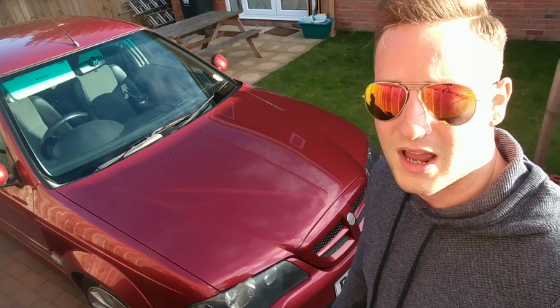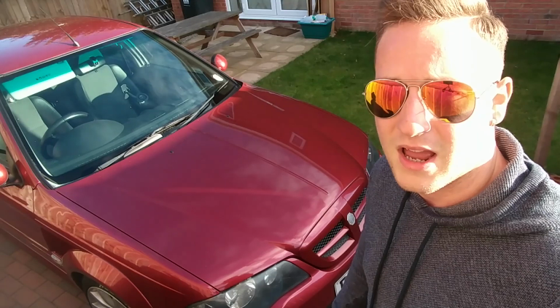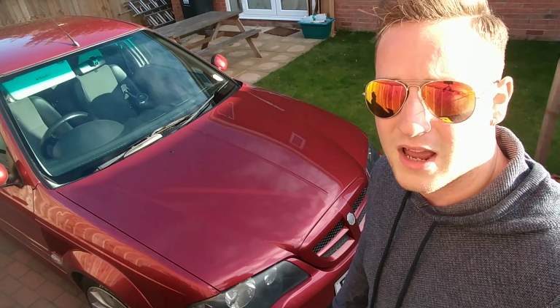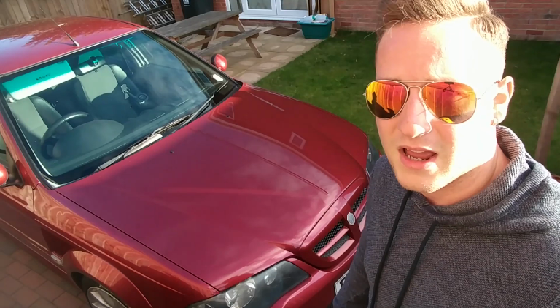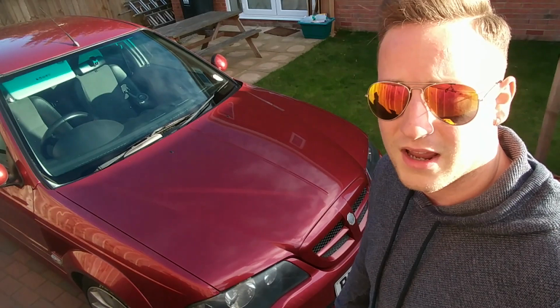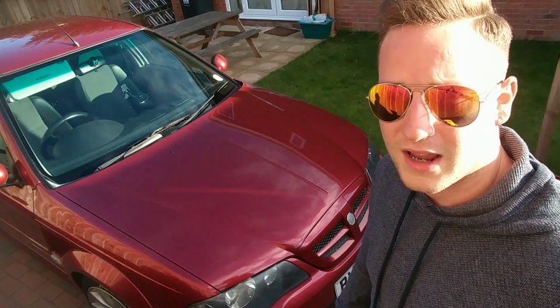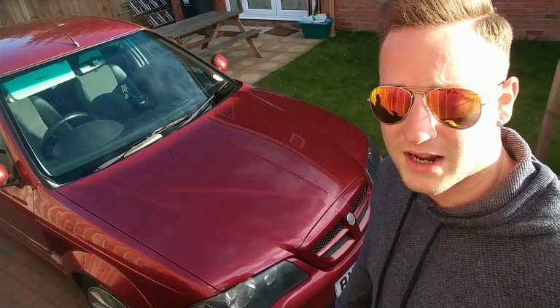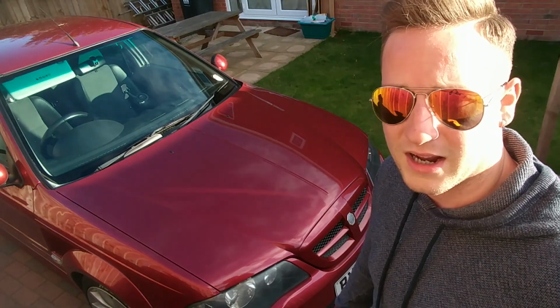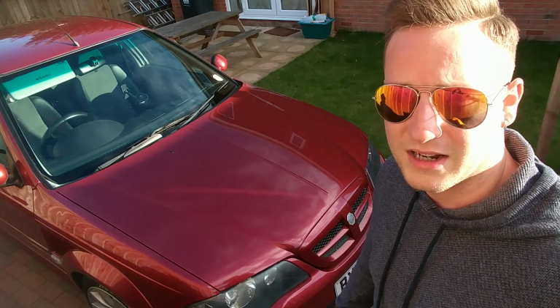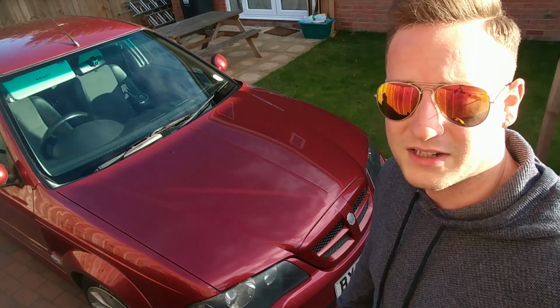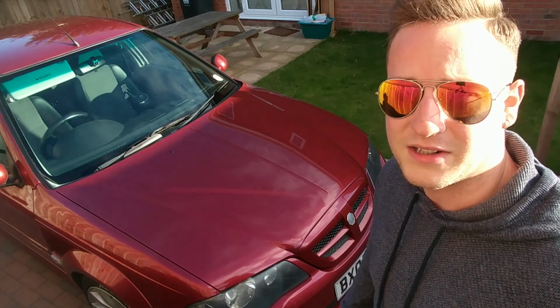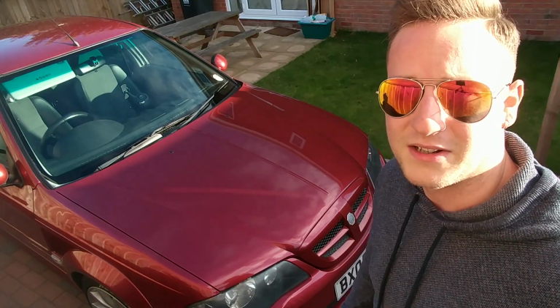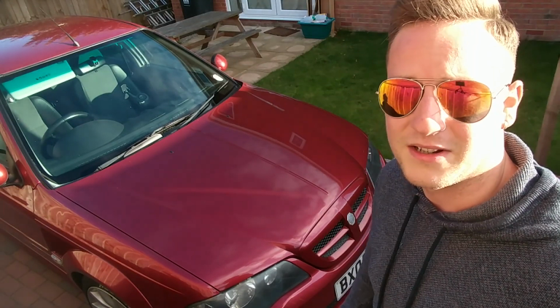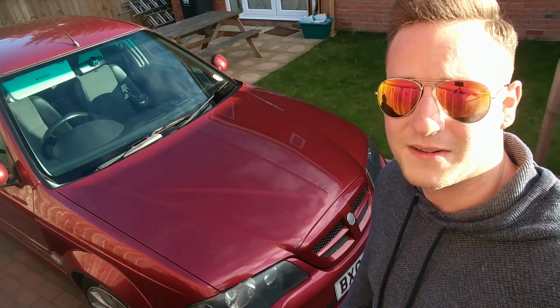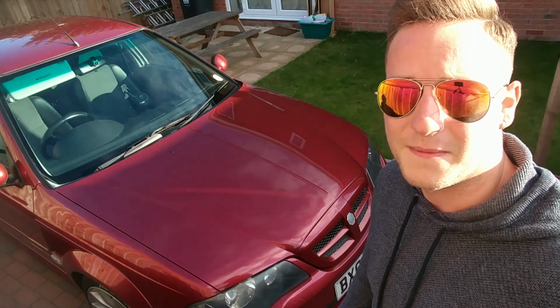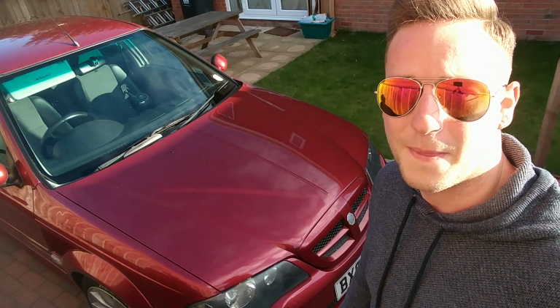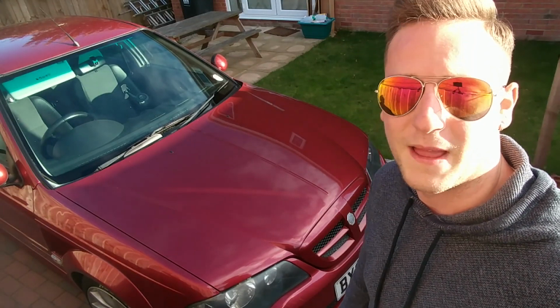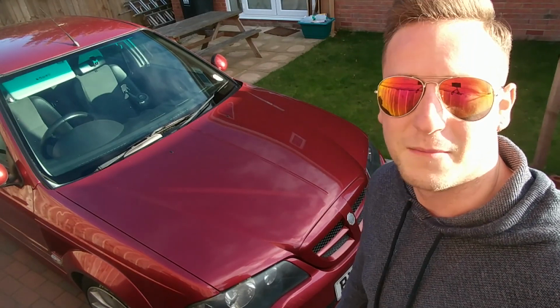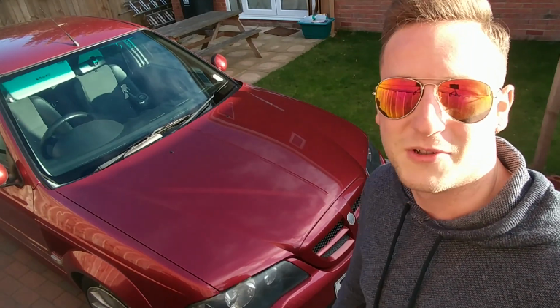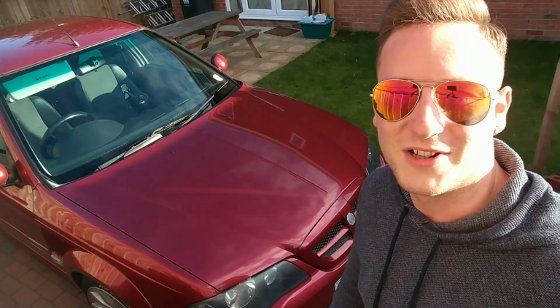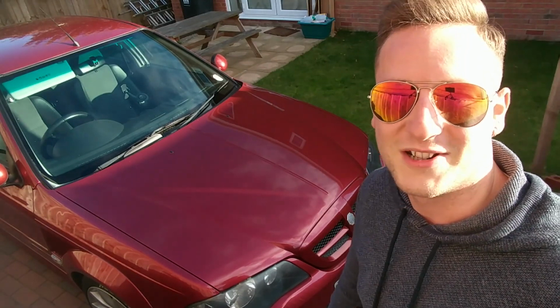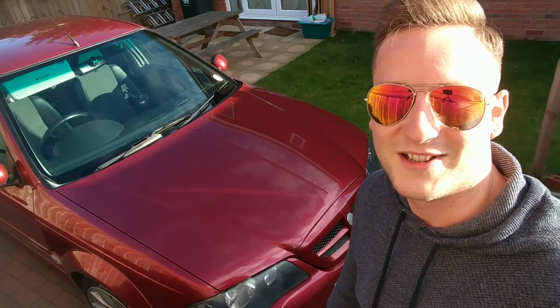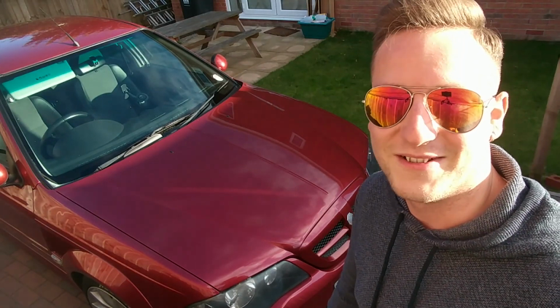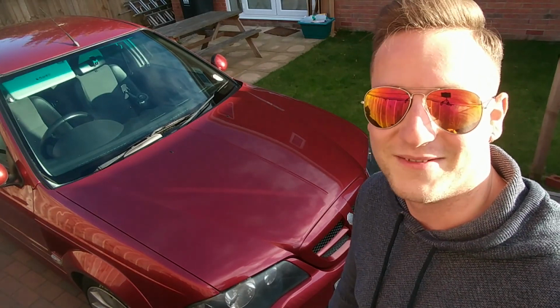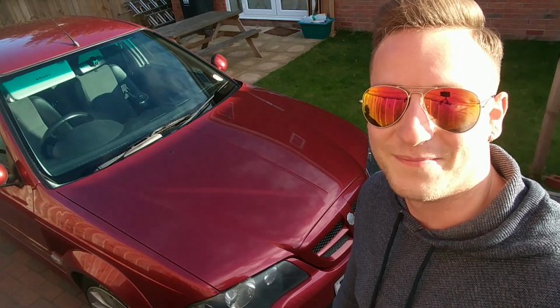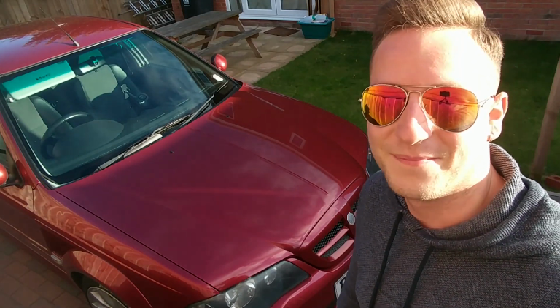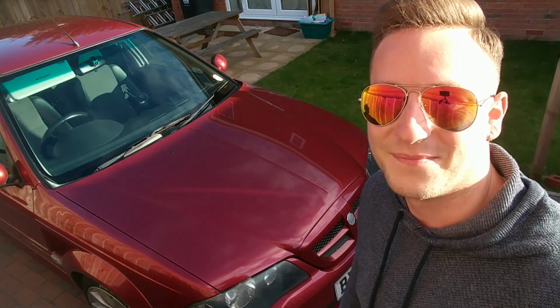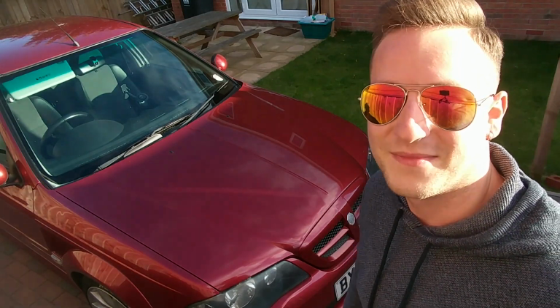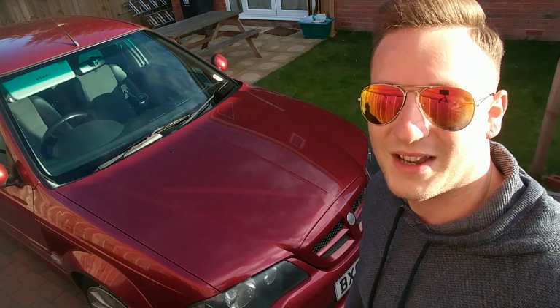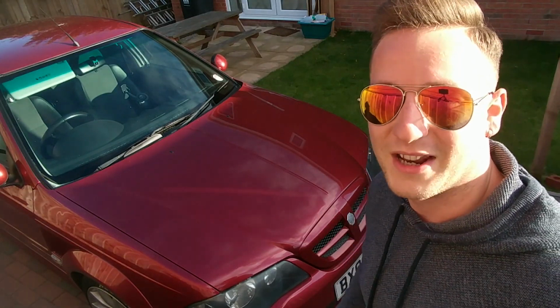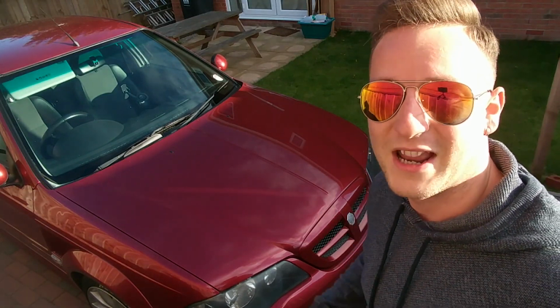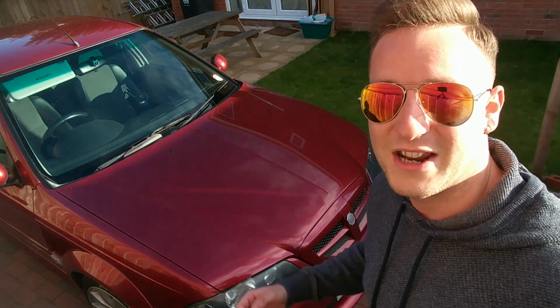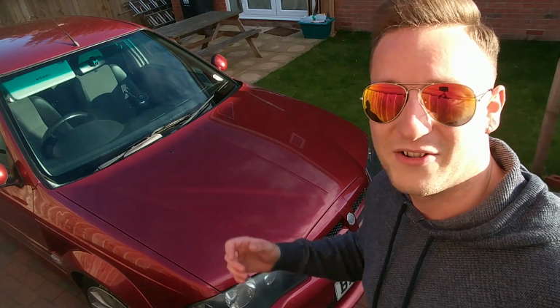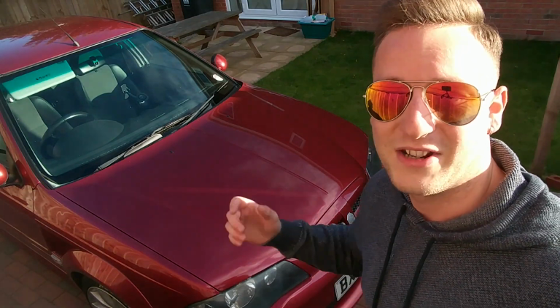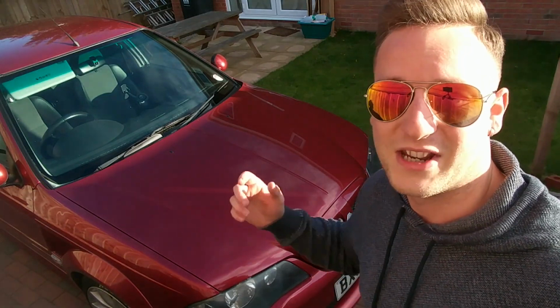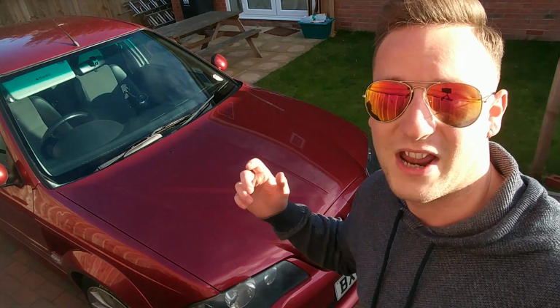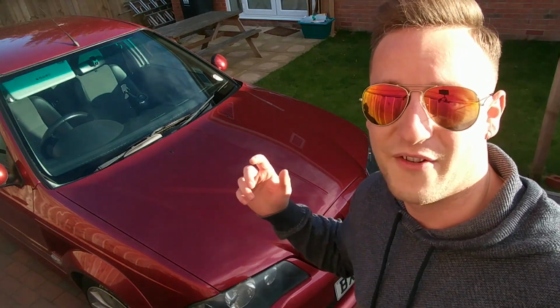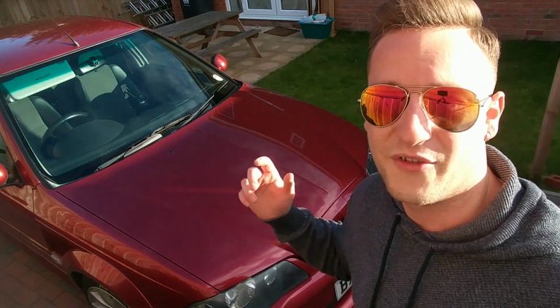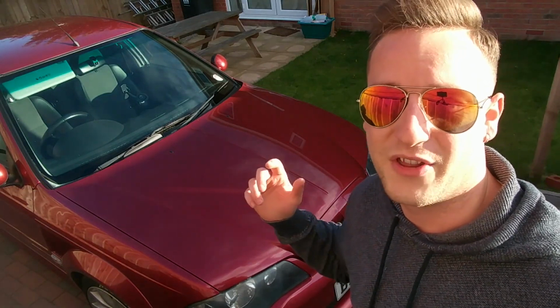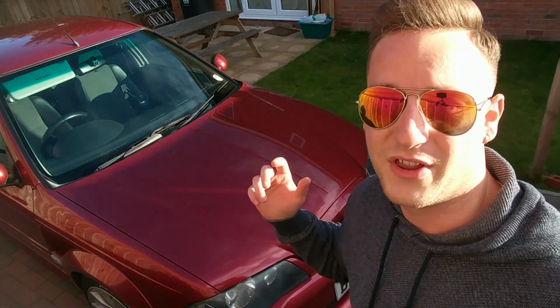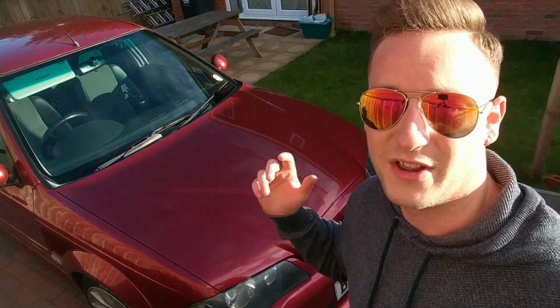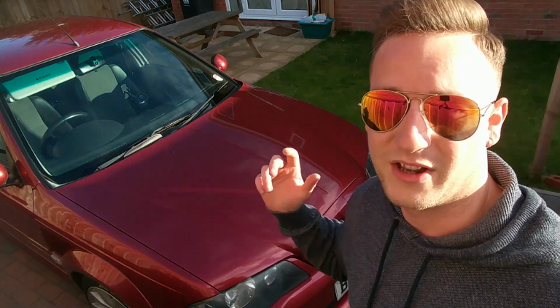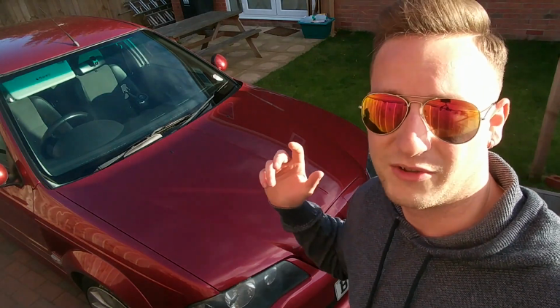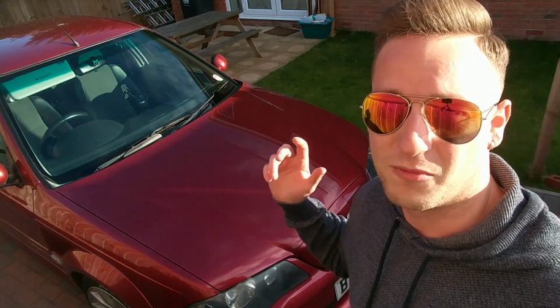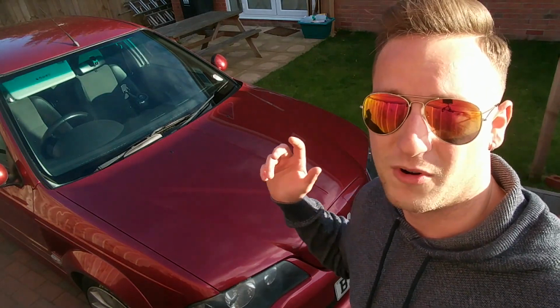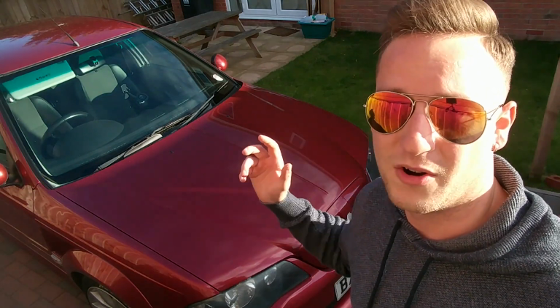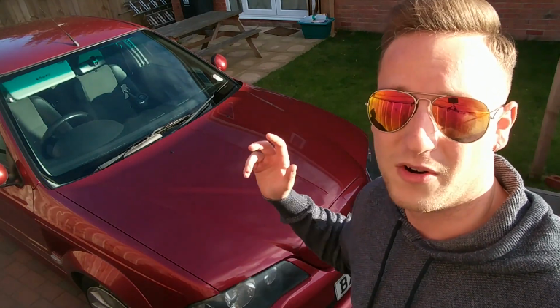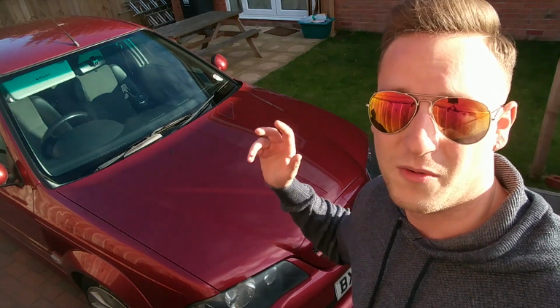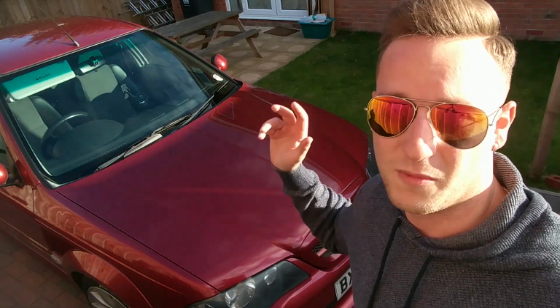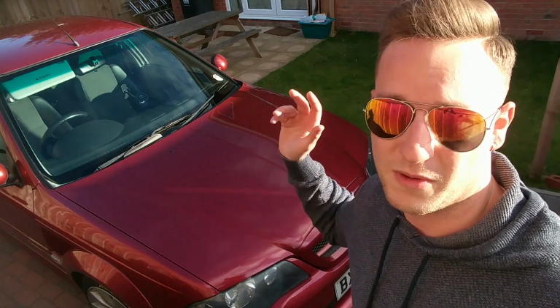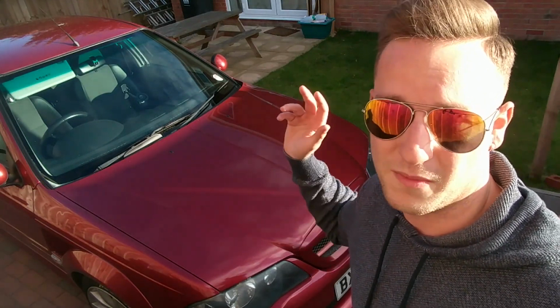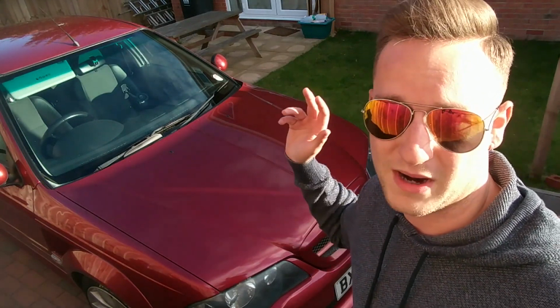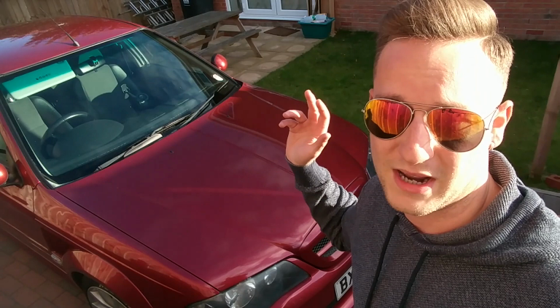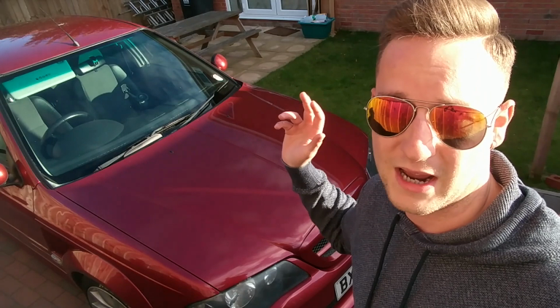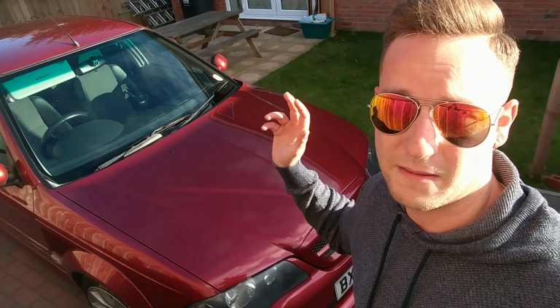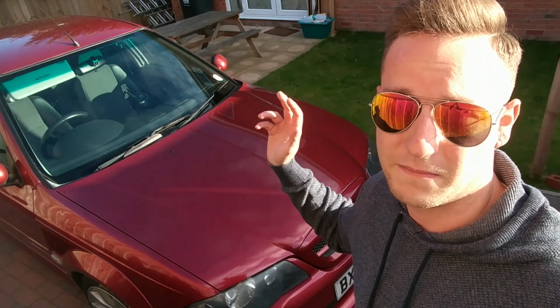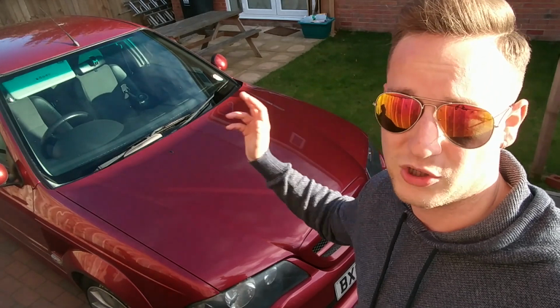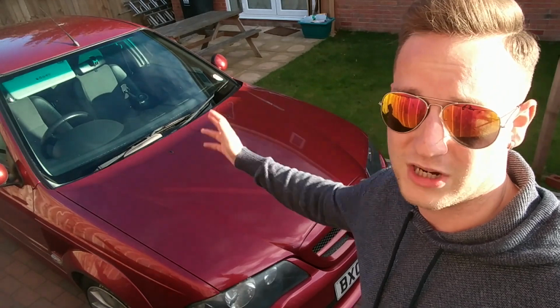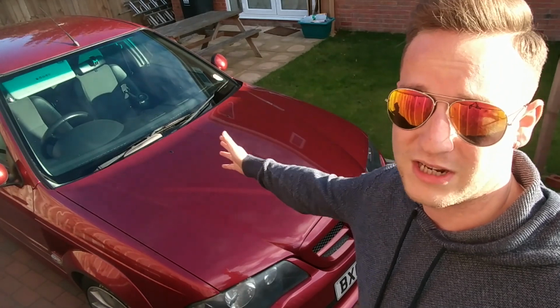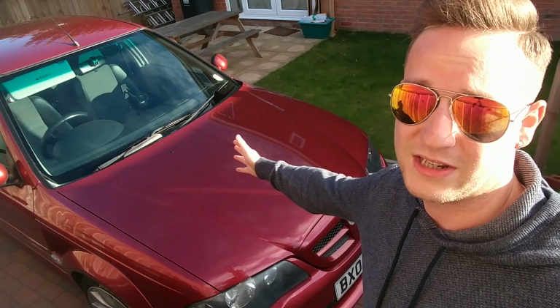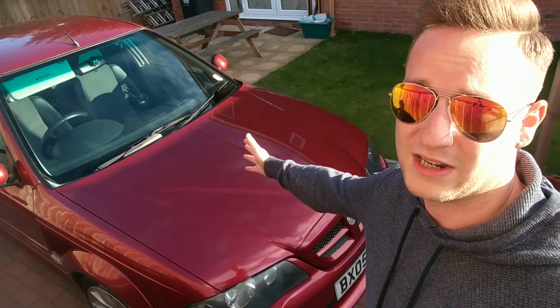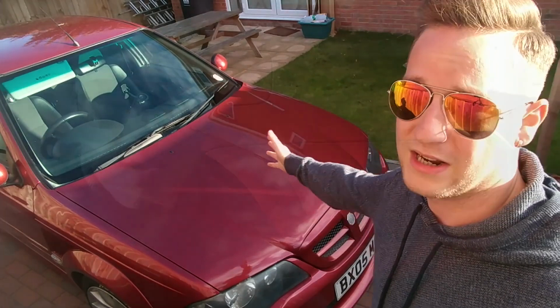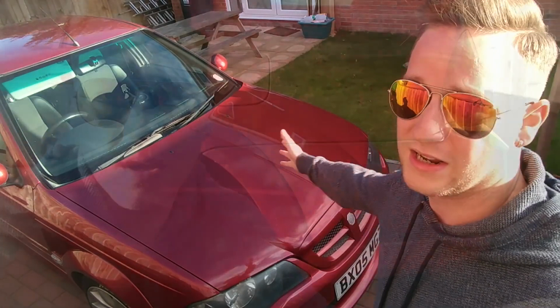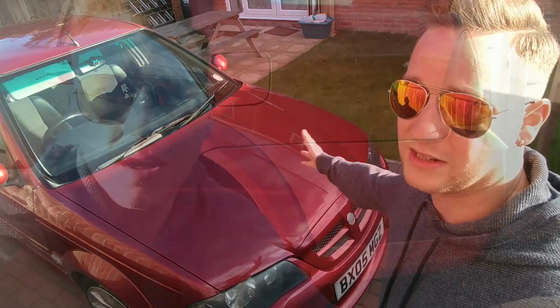Hey guys, I'm Tristan and here is everything that's wrong with my MG ZS.